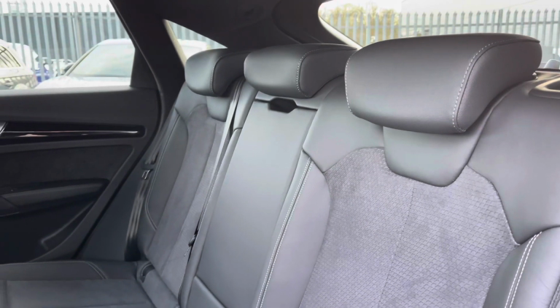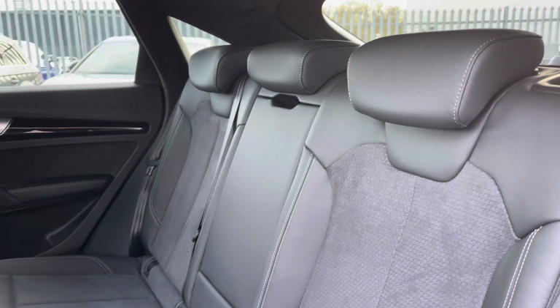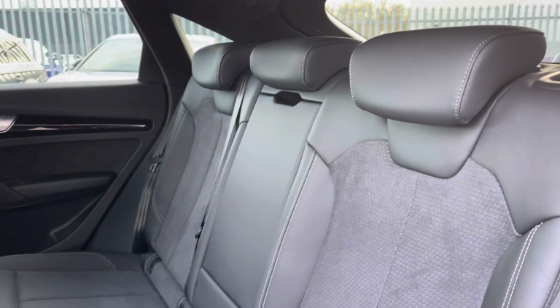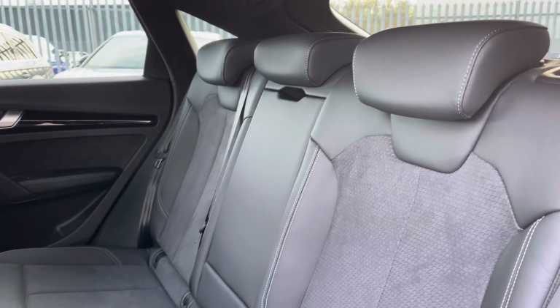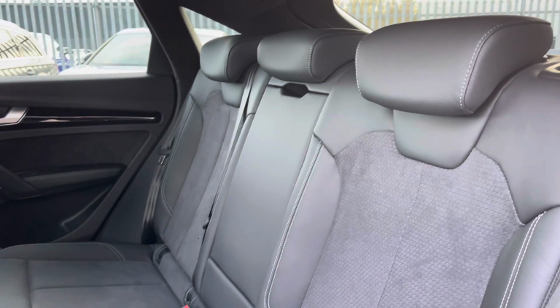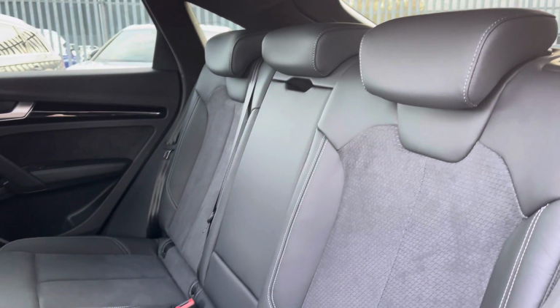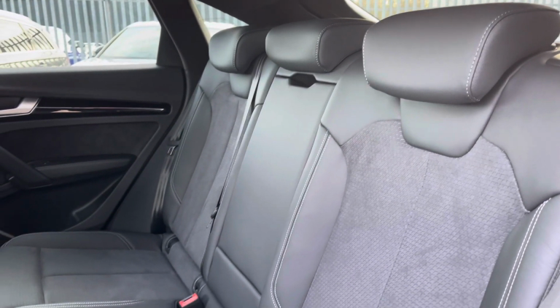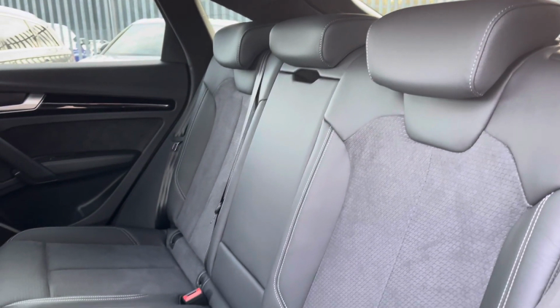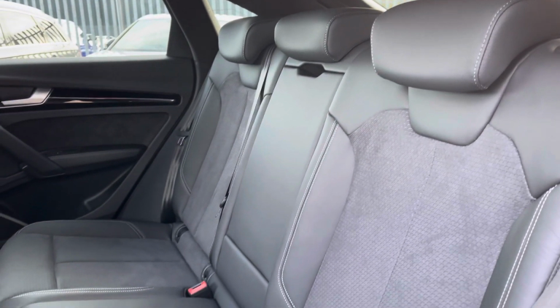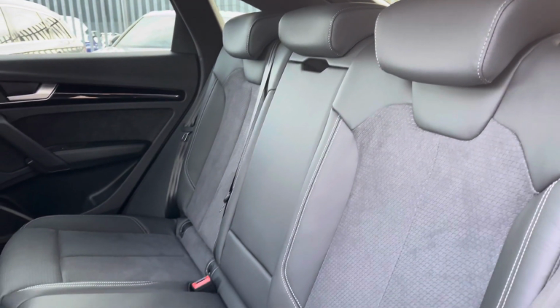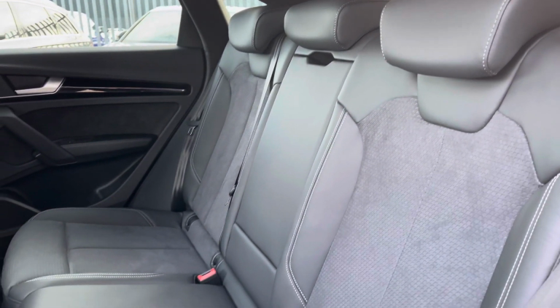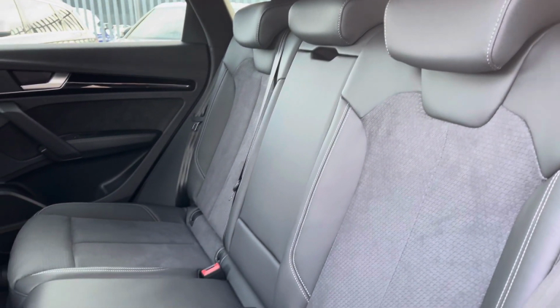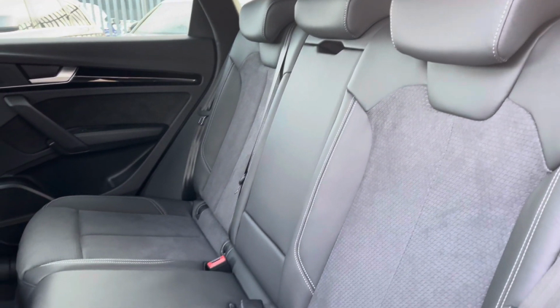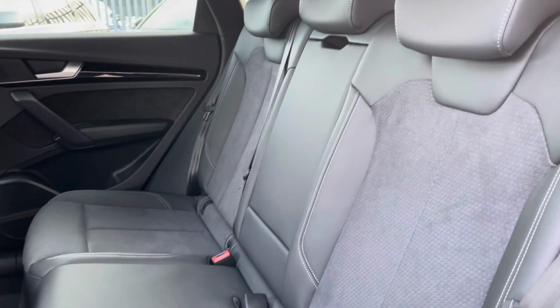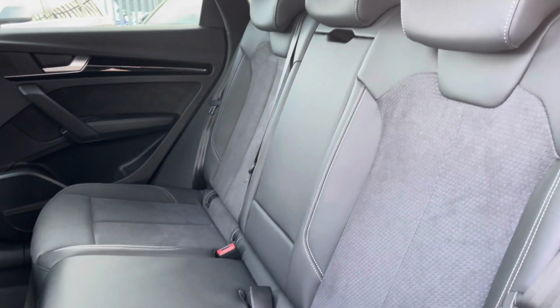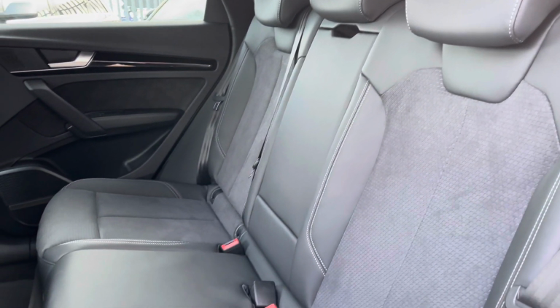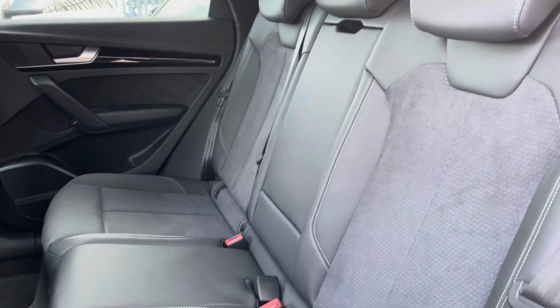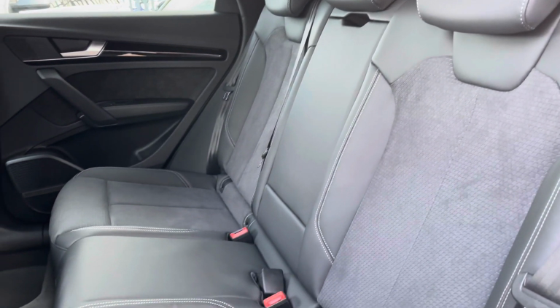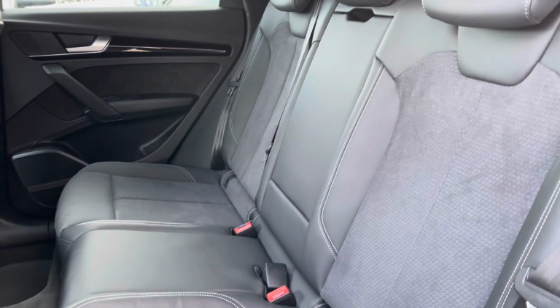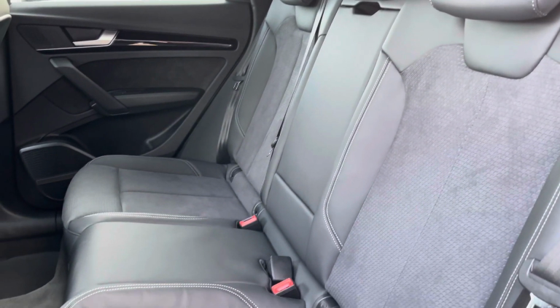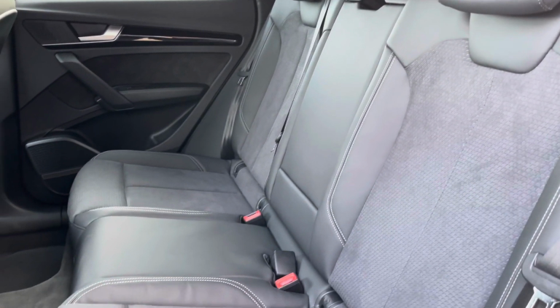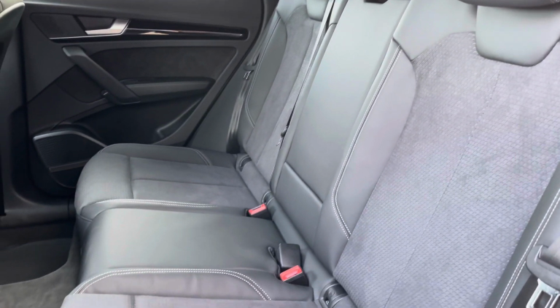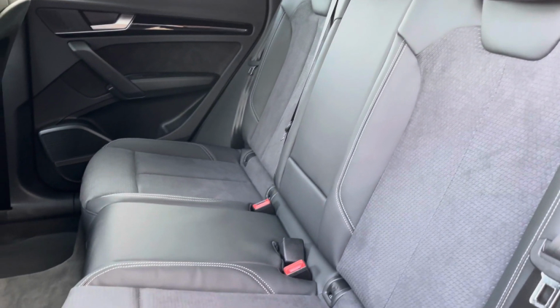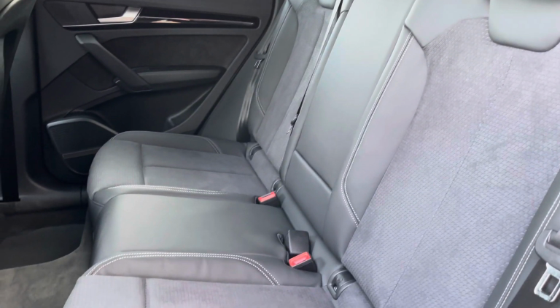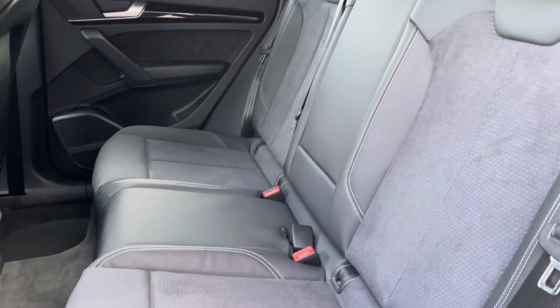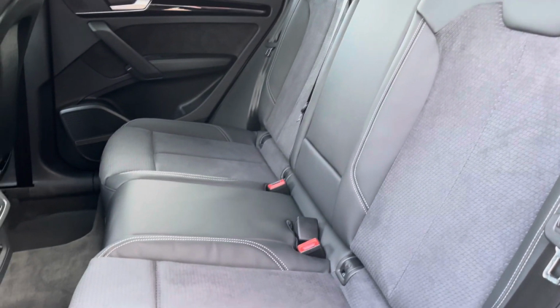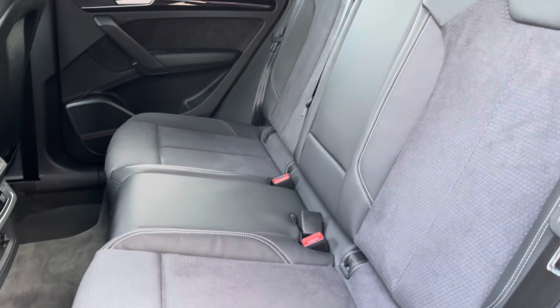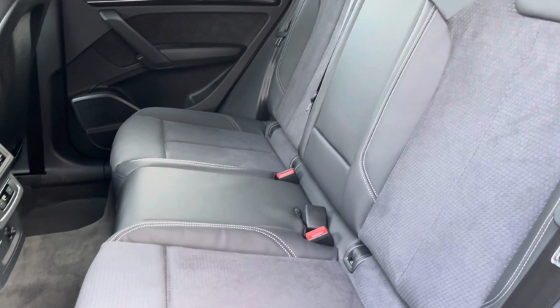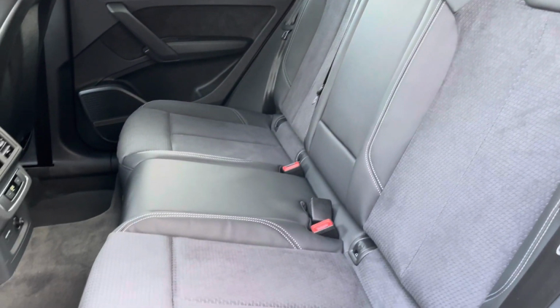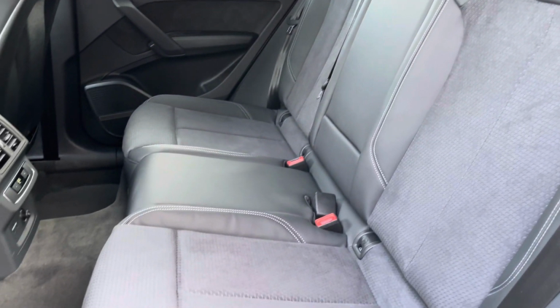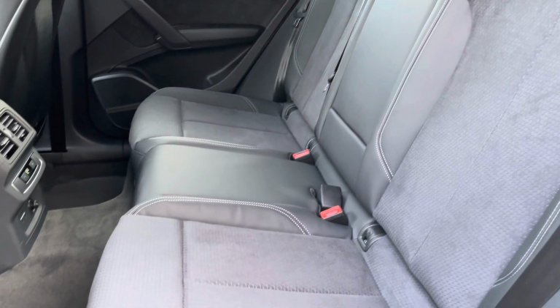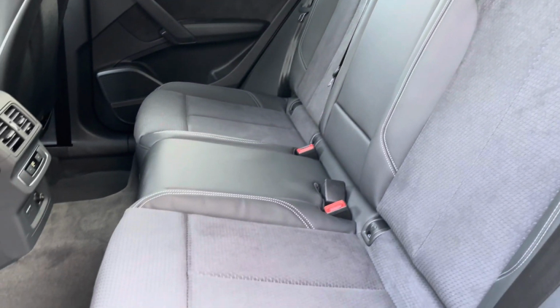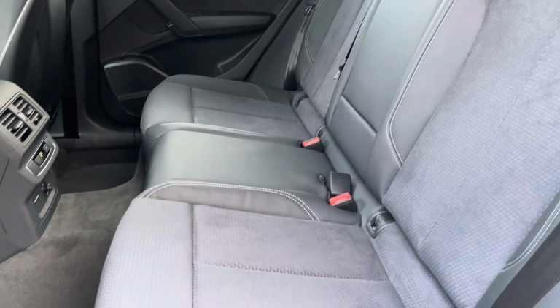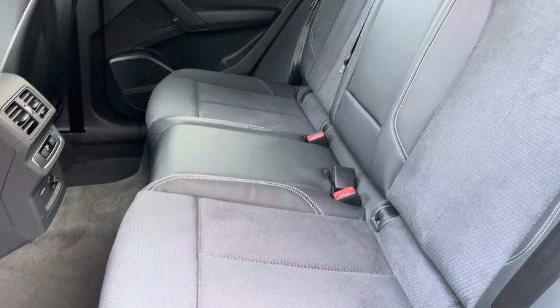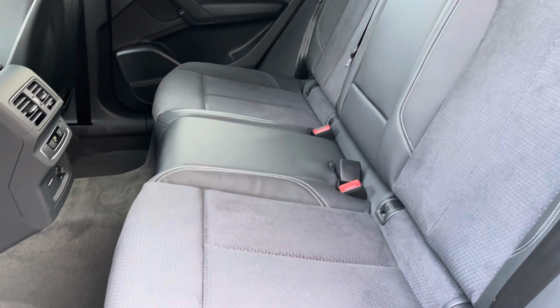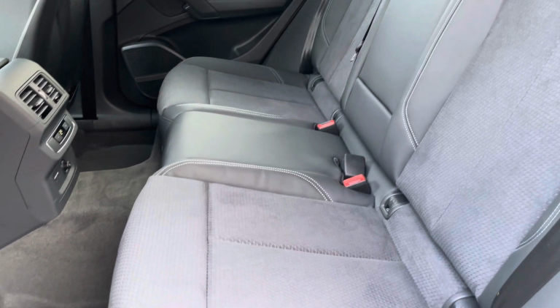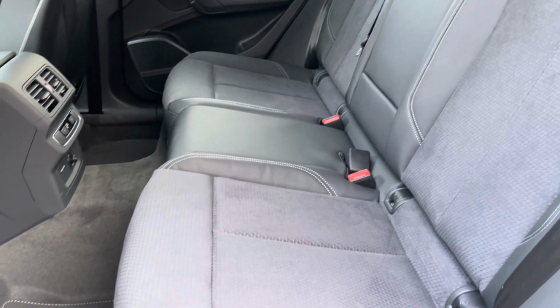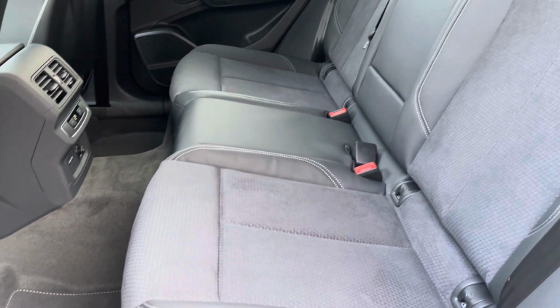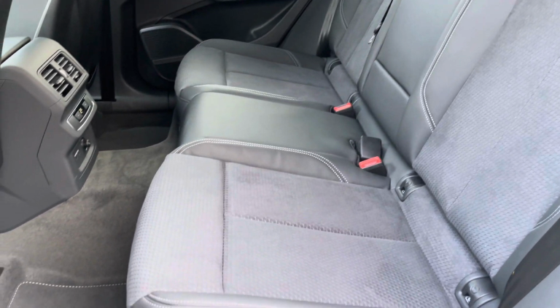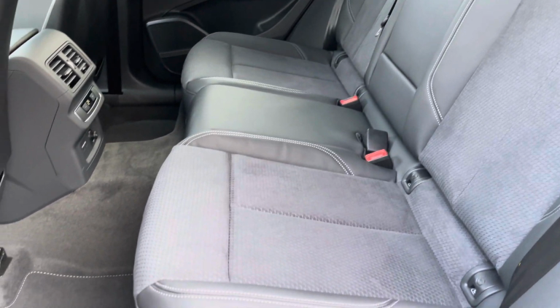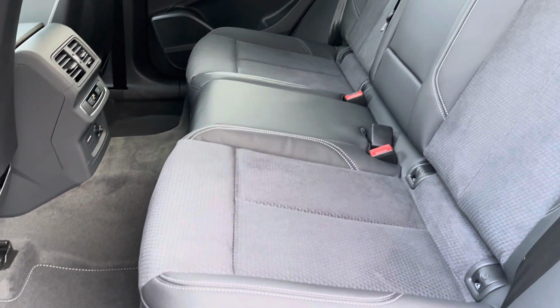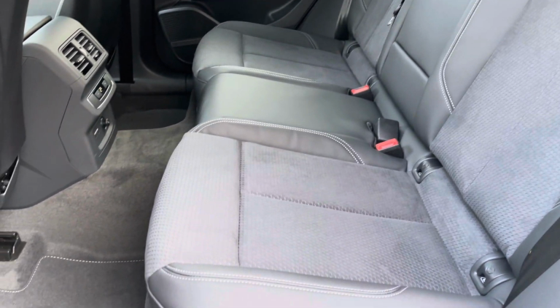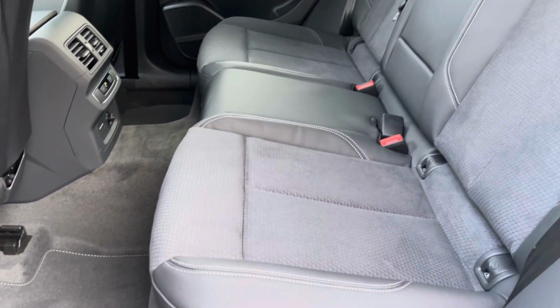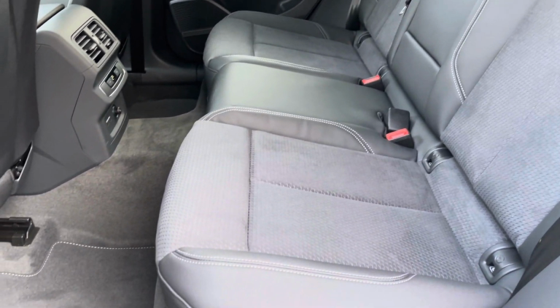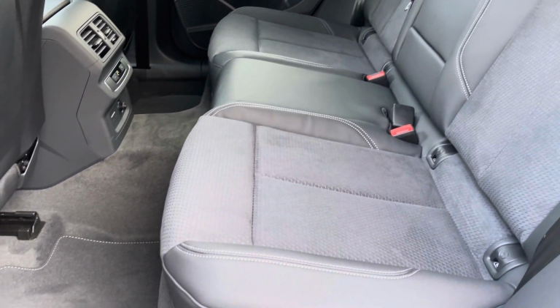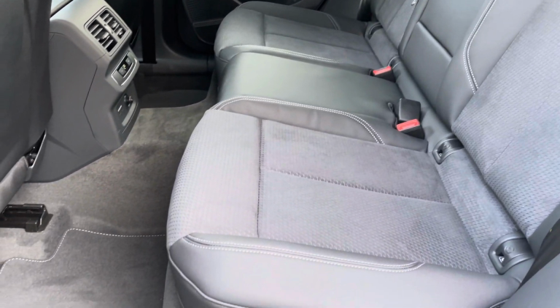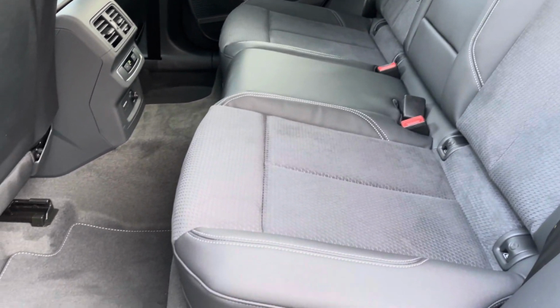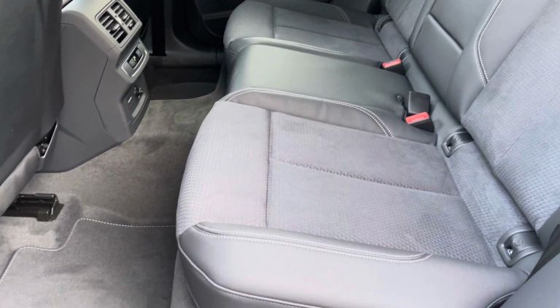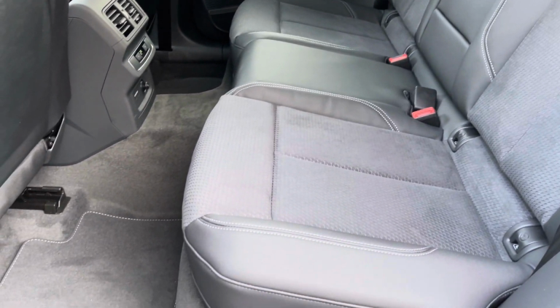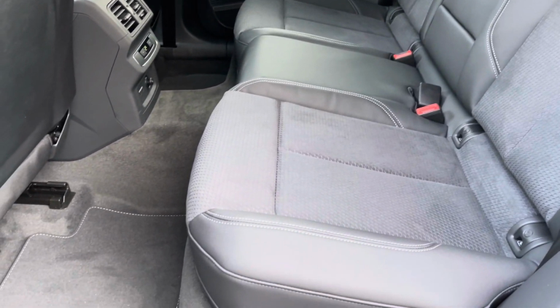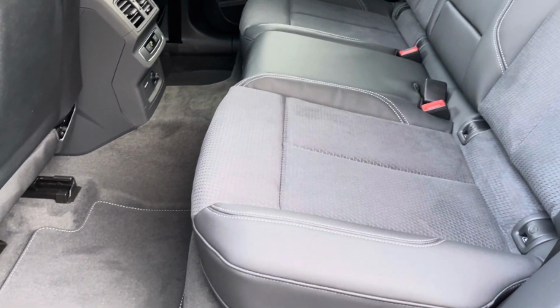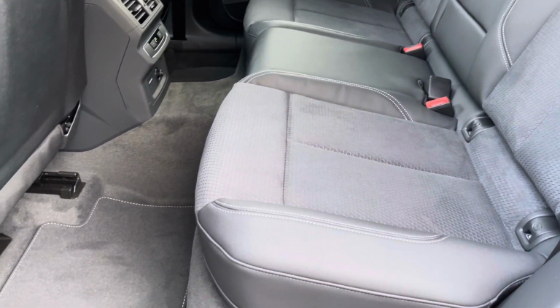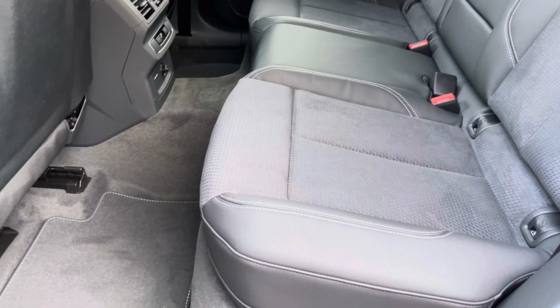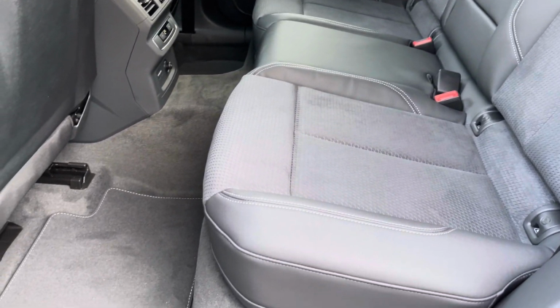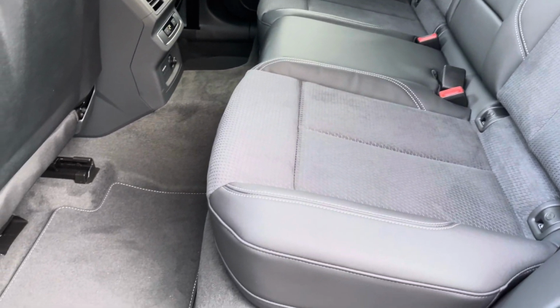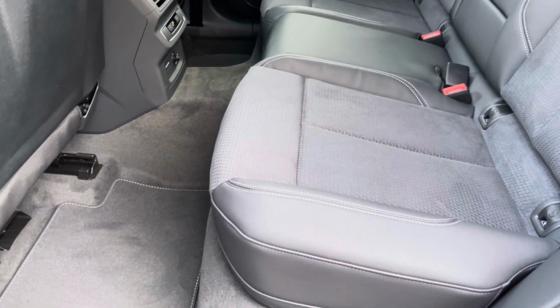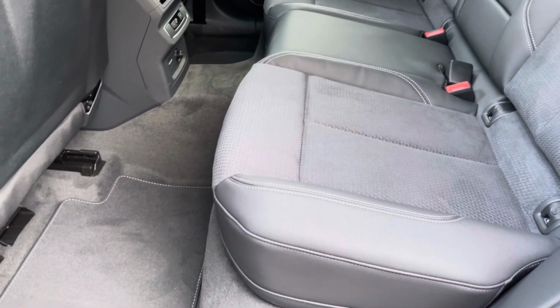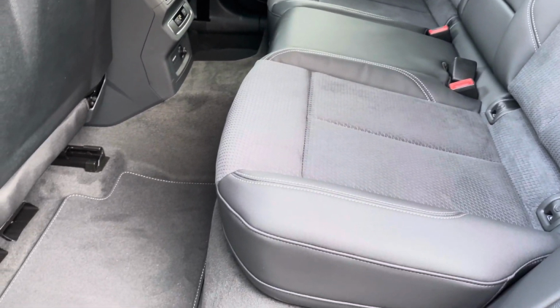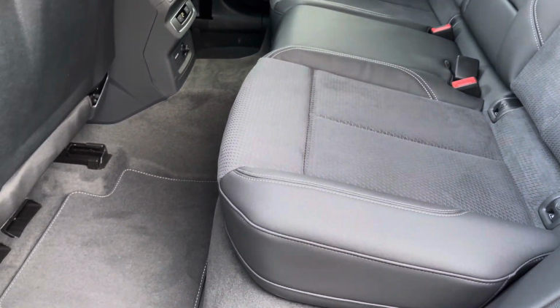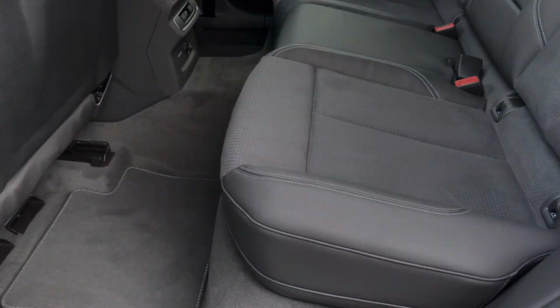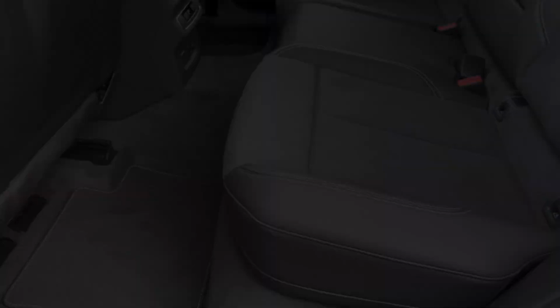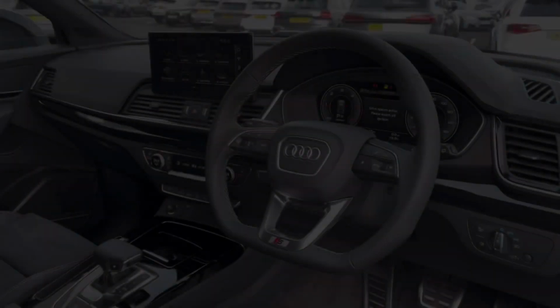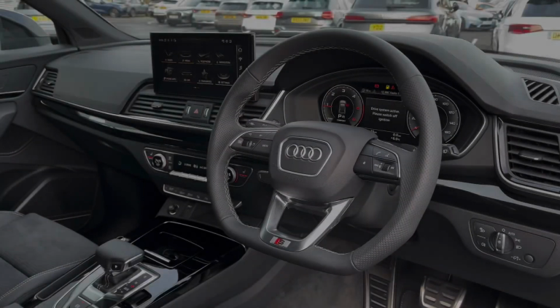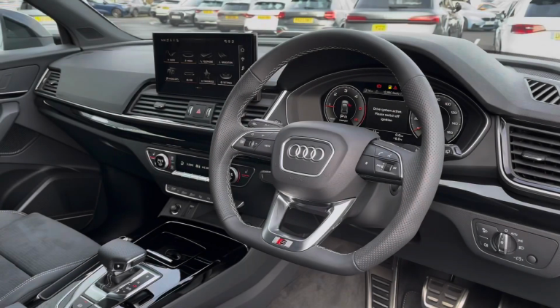Moving to the interior, it comes with a Pulse leather and Dynamica cloth combination which provides plenty of comfort and legroom for rear passengers, and it does feature fixed ISOFIX anchor points.